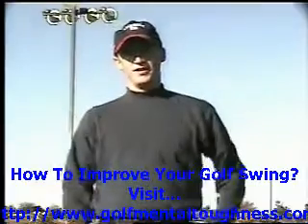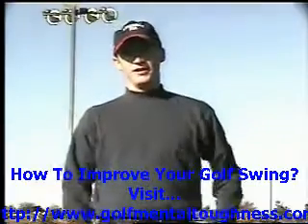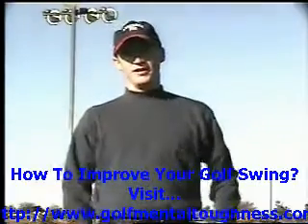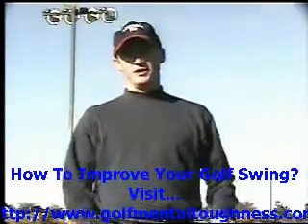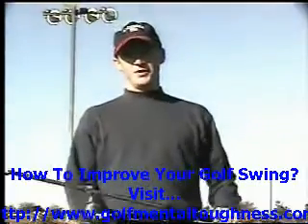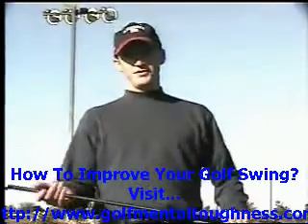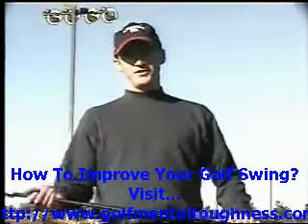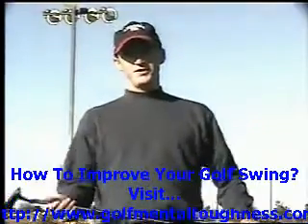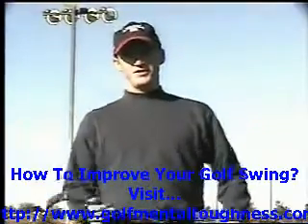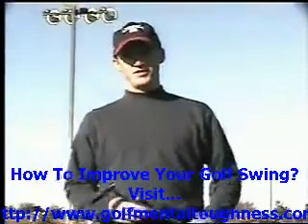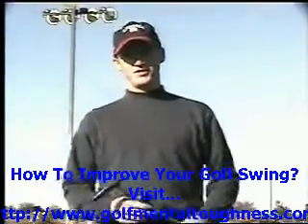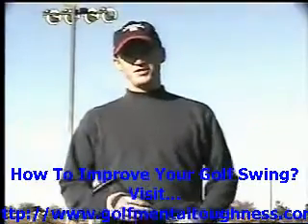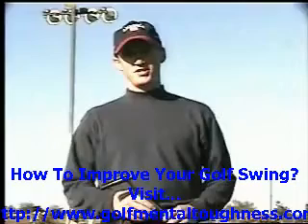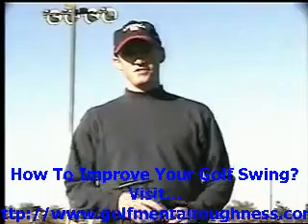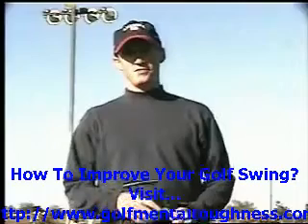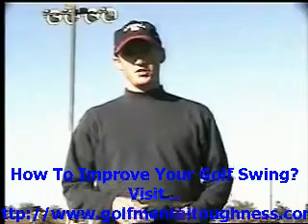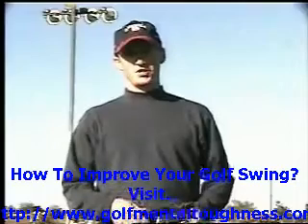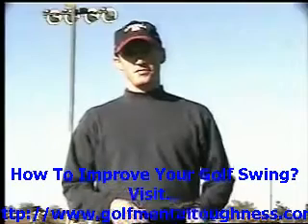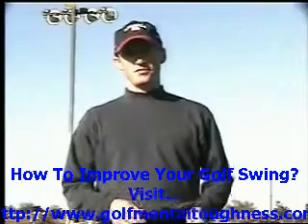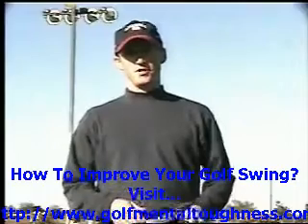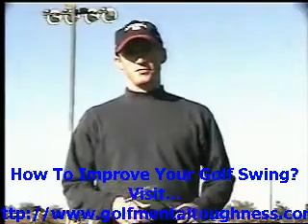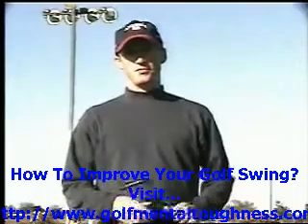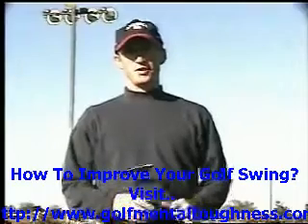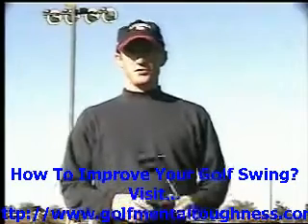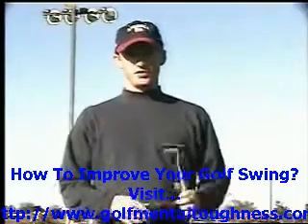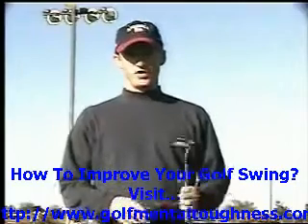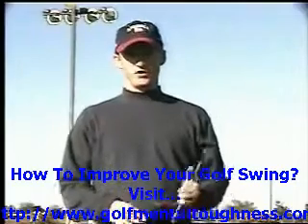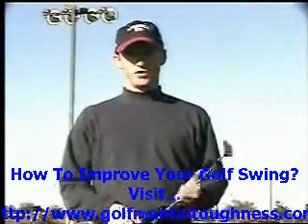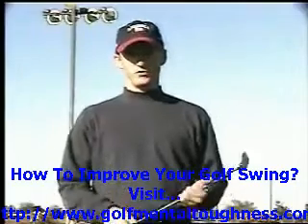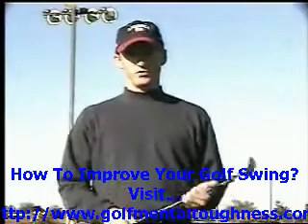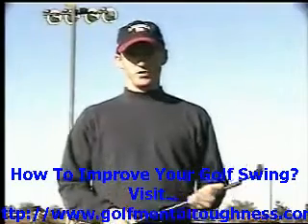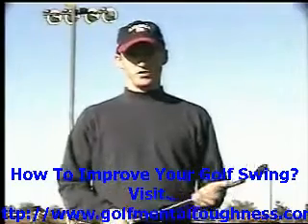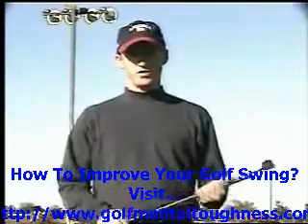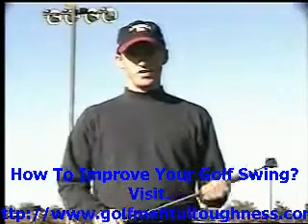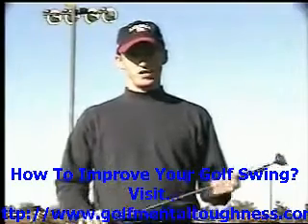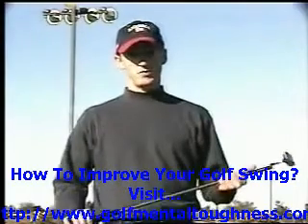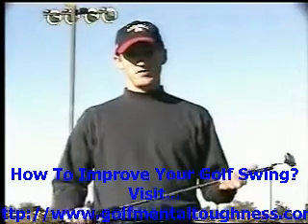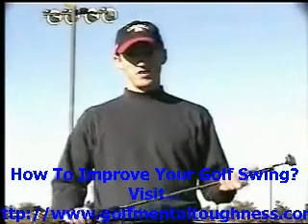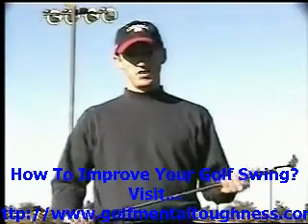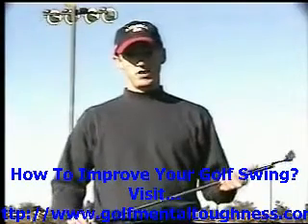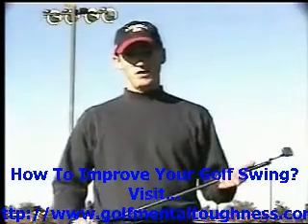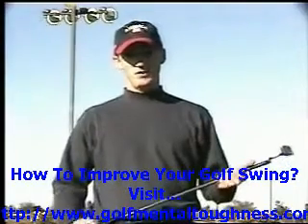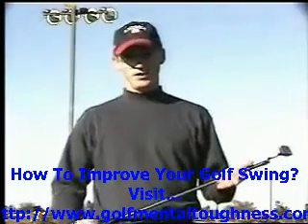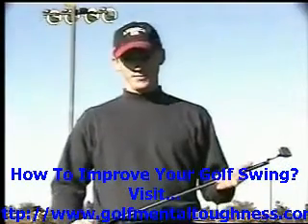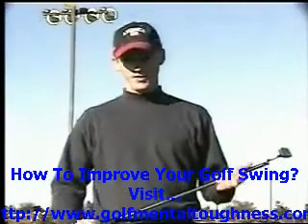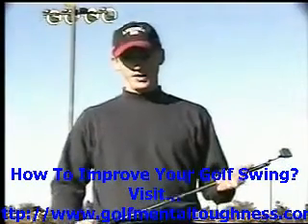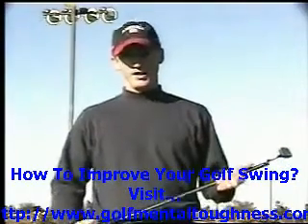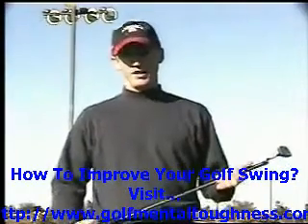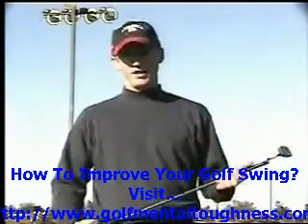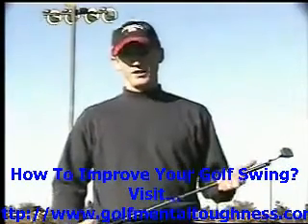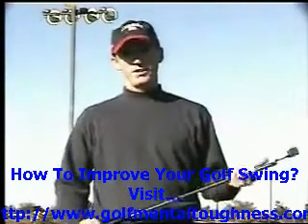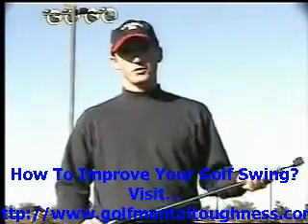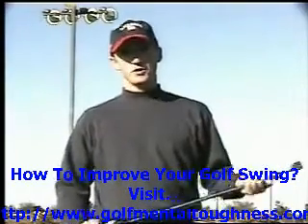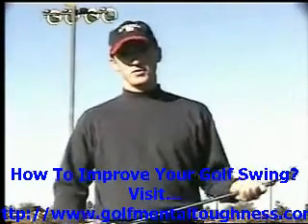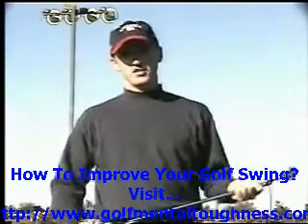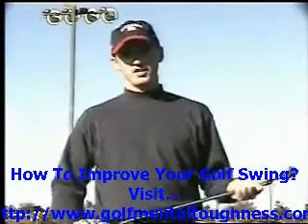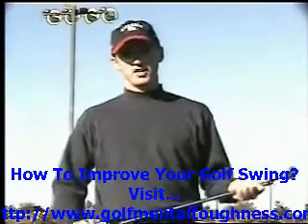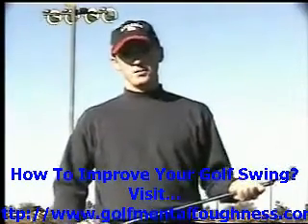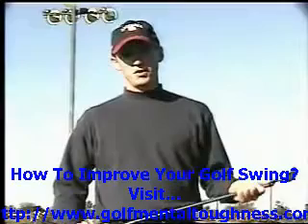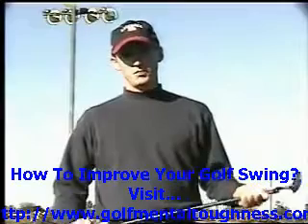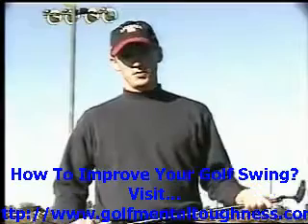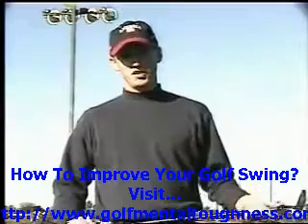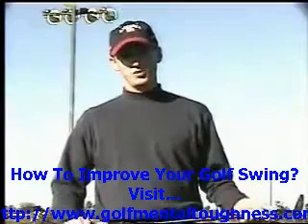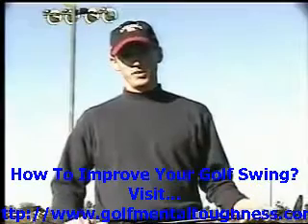Hello out there, this is Steve Bishop from Rio Salado Golf Course, a teaching professional out here. And today we're going to be talking about the putting grip.